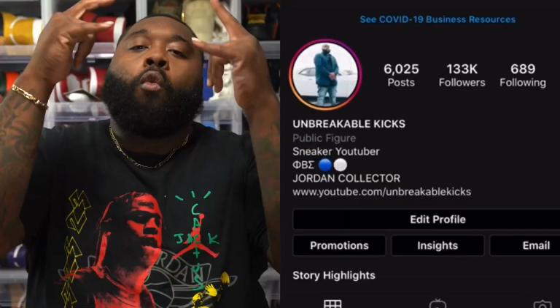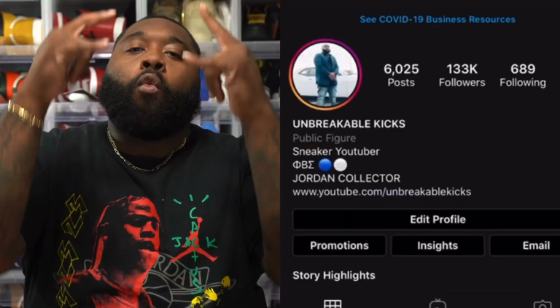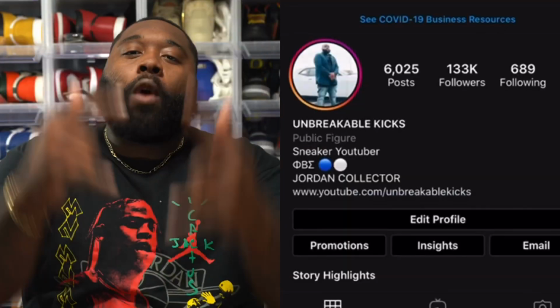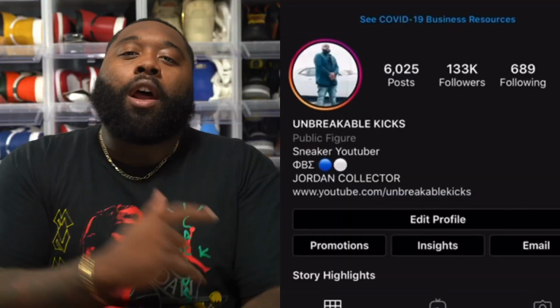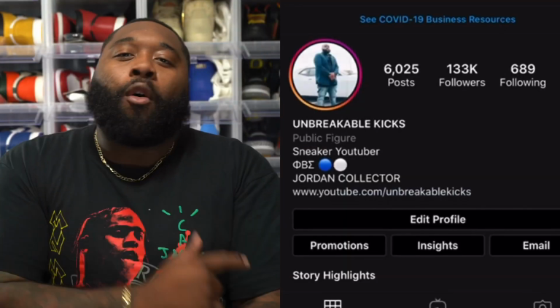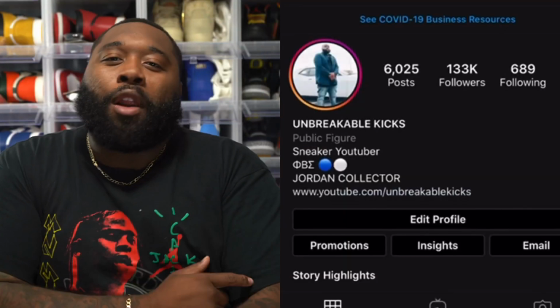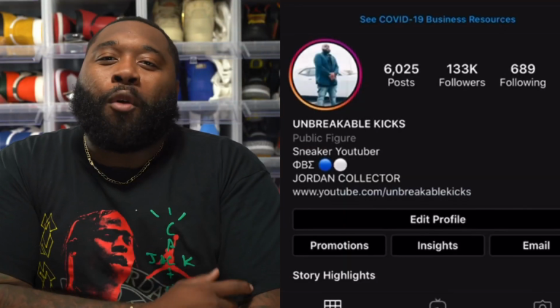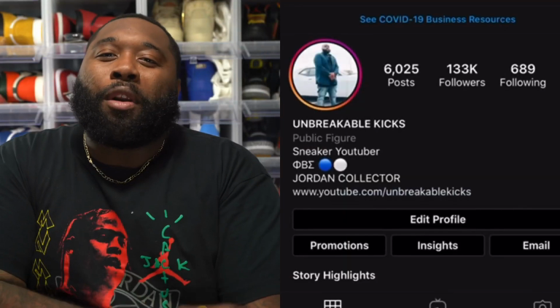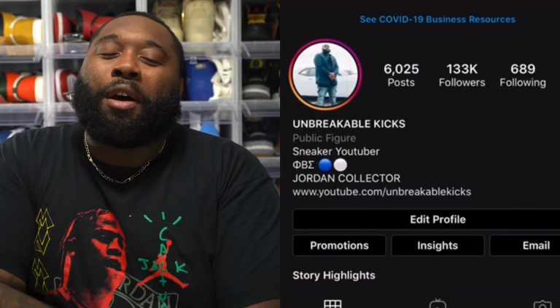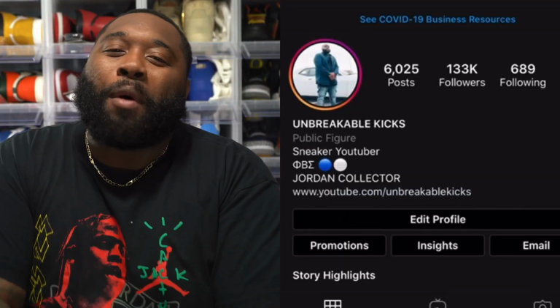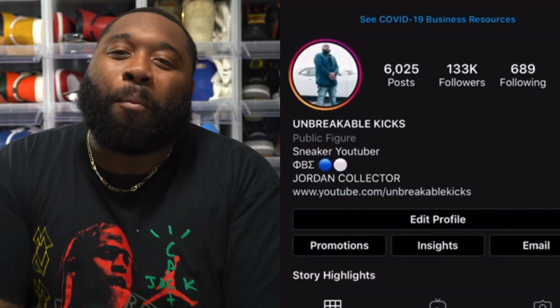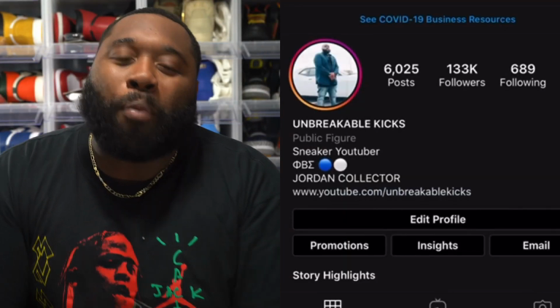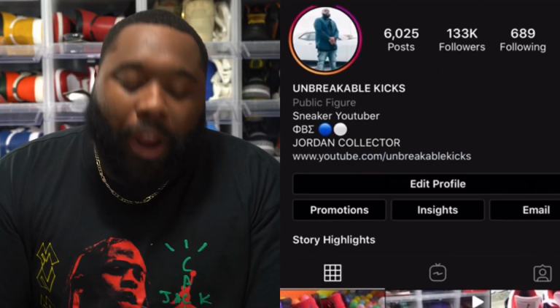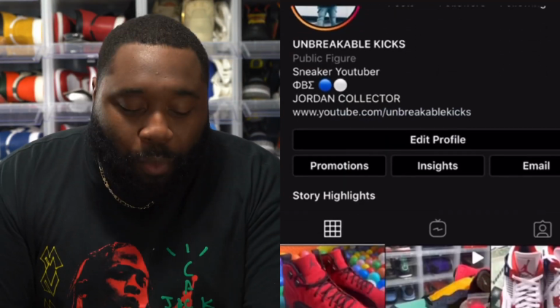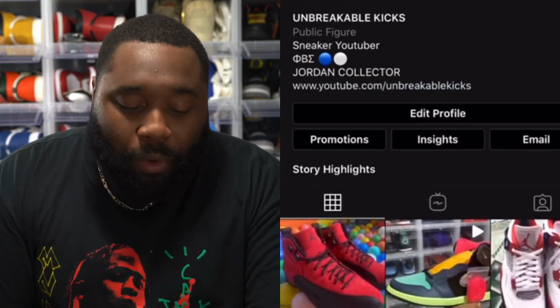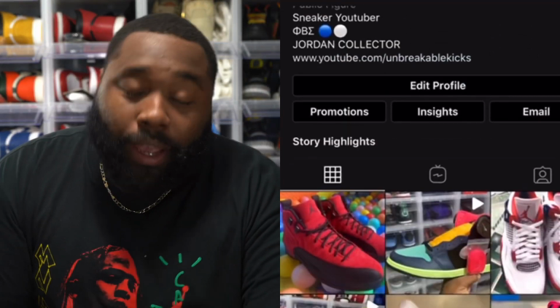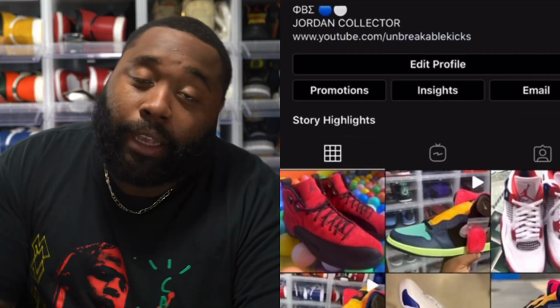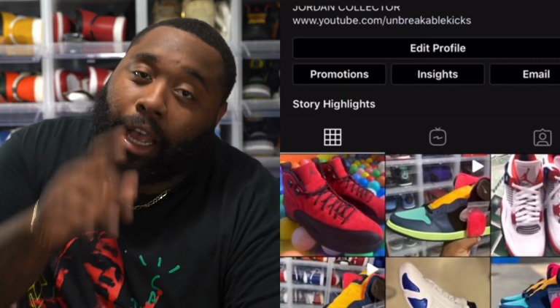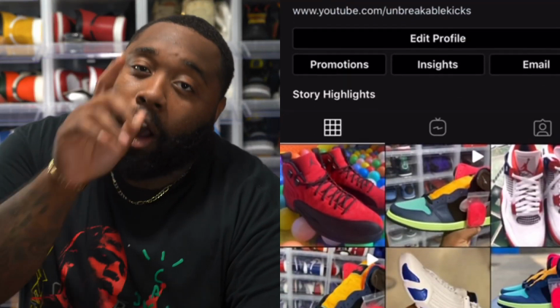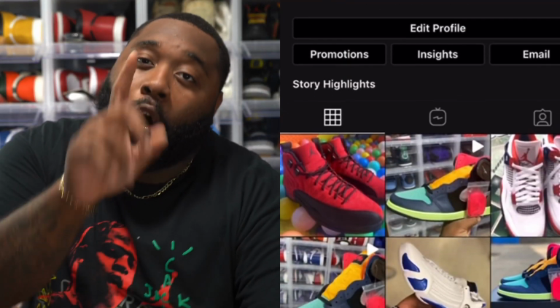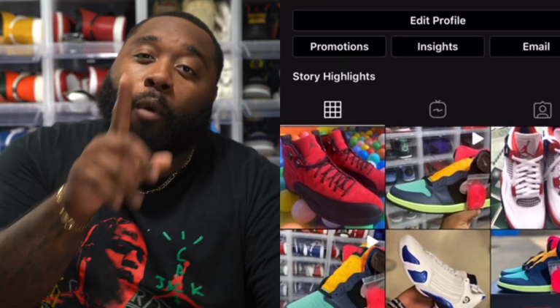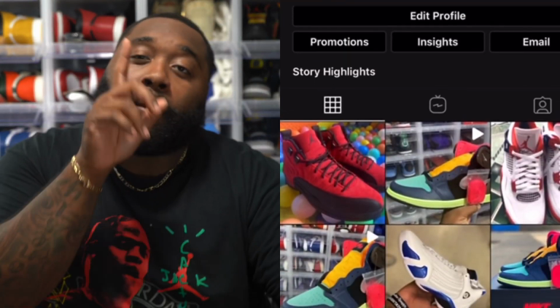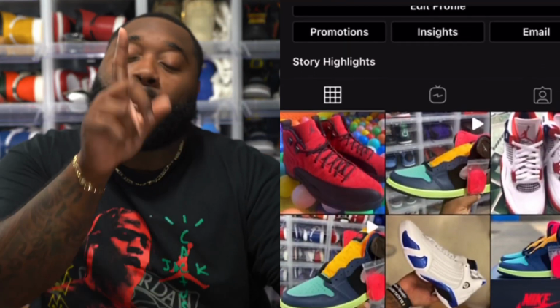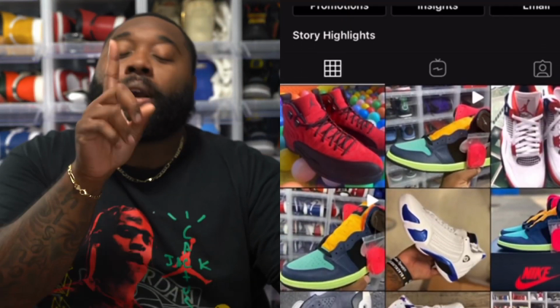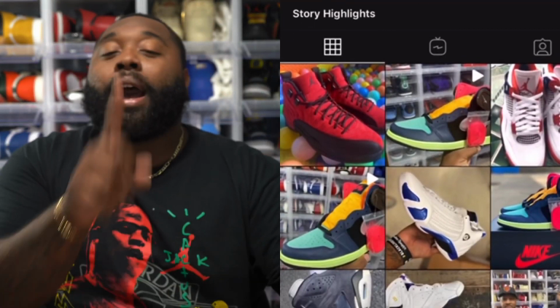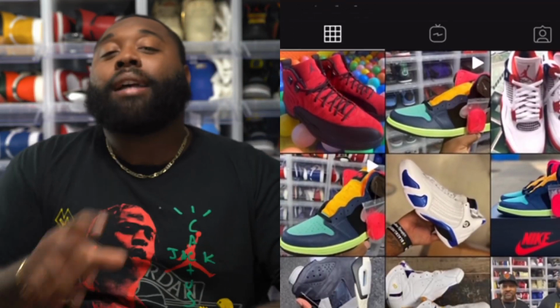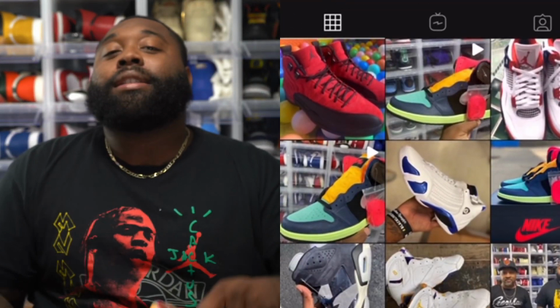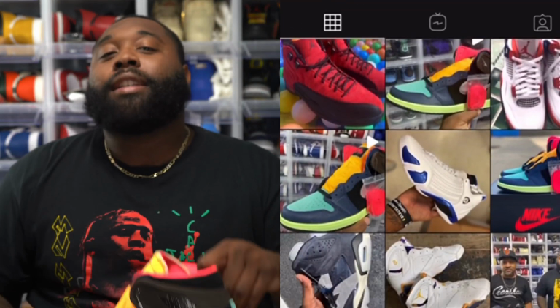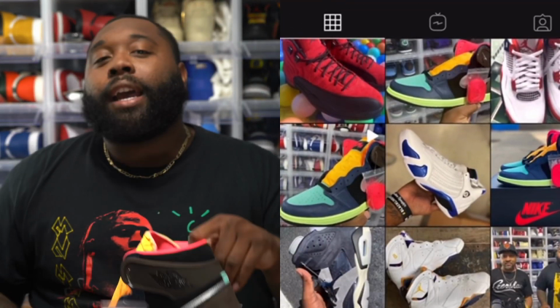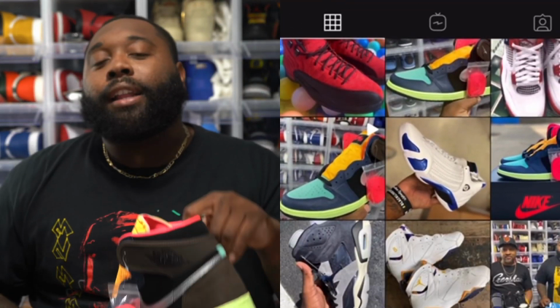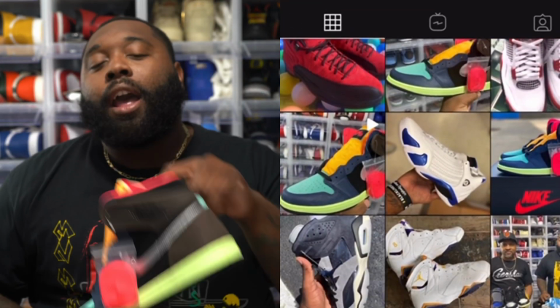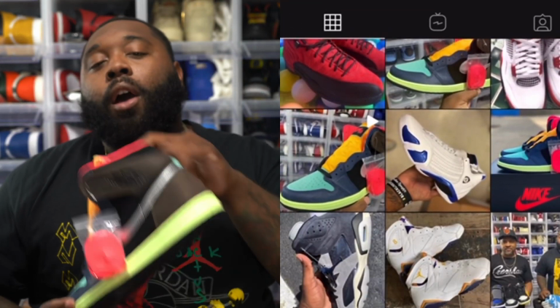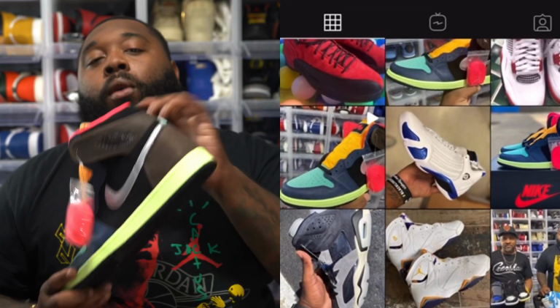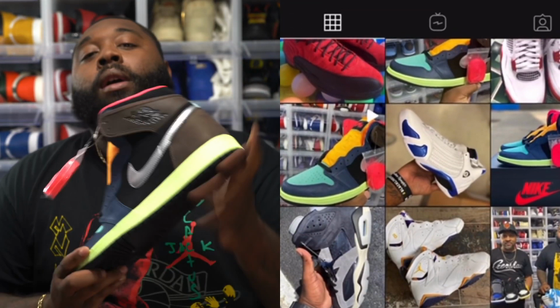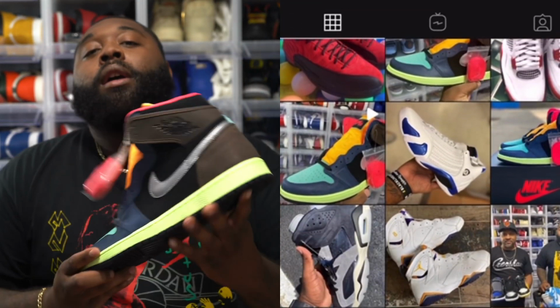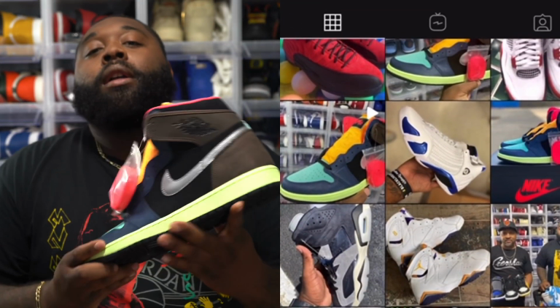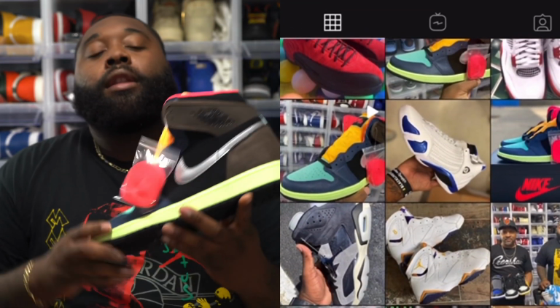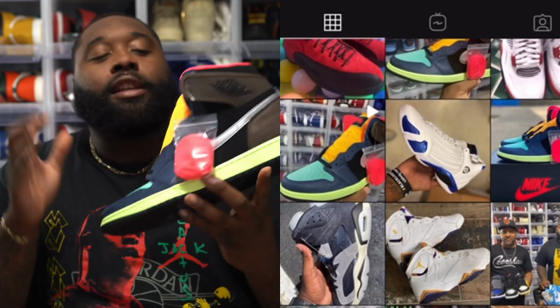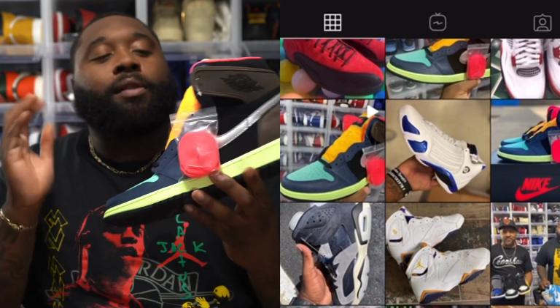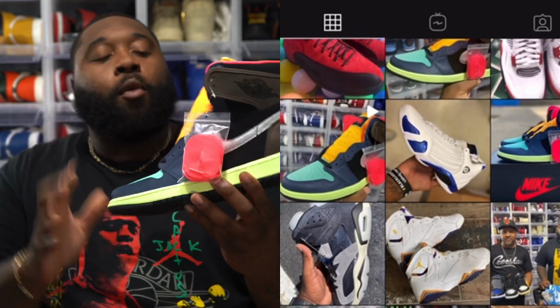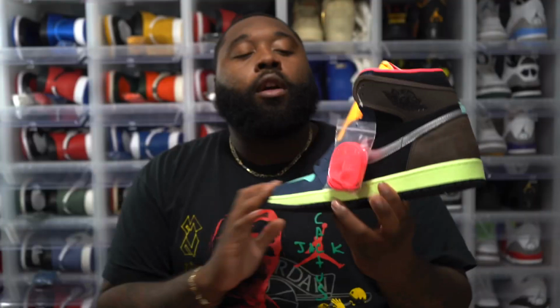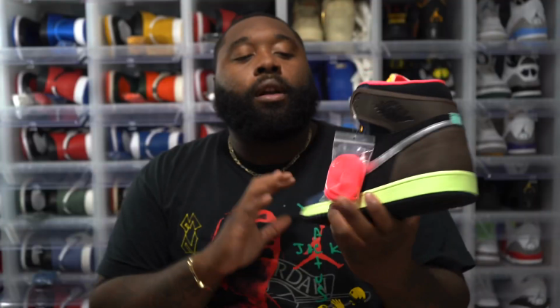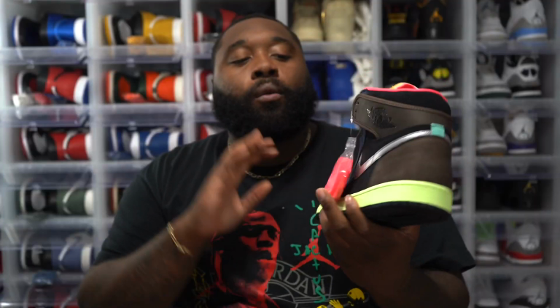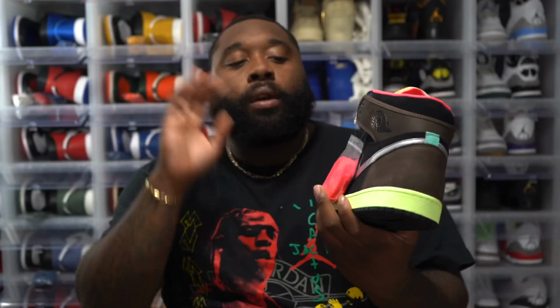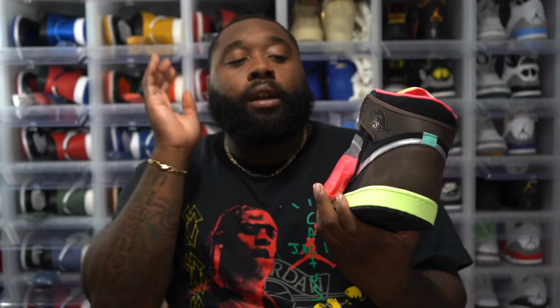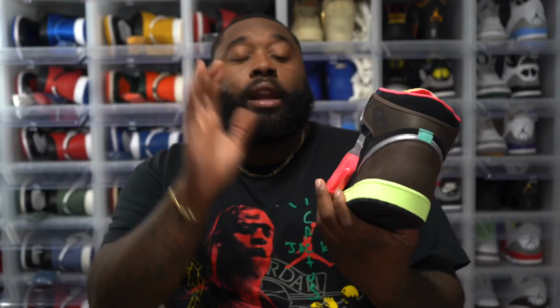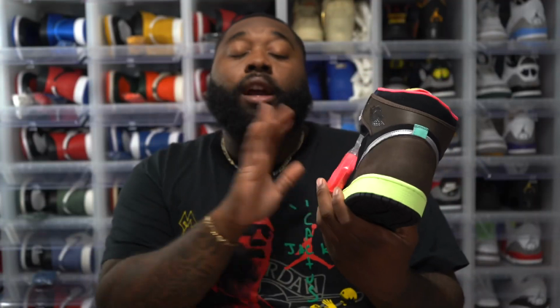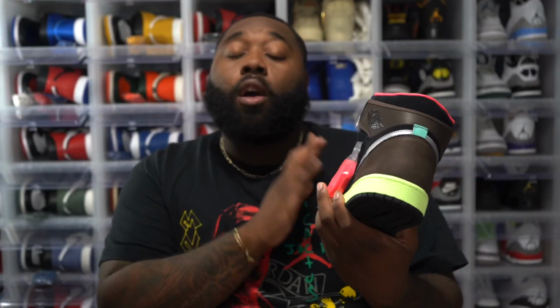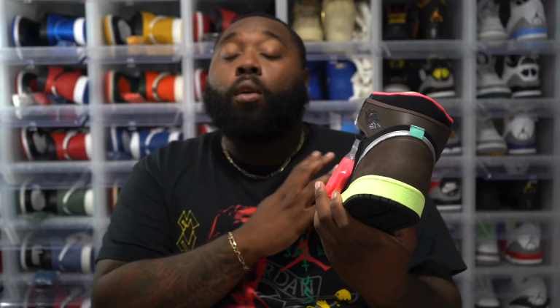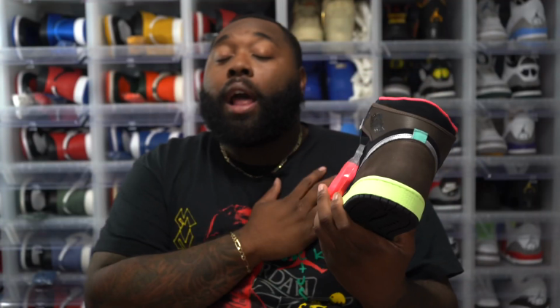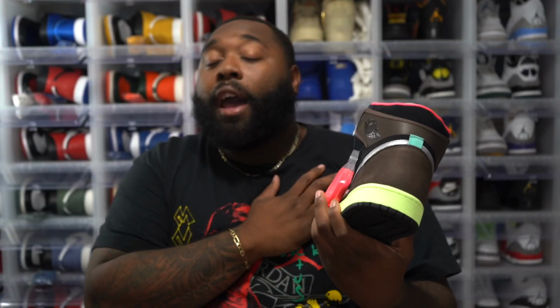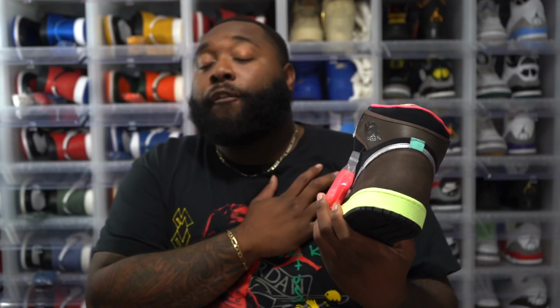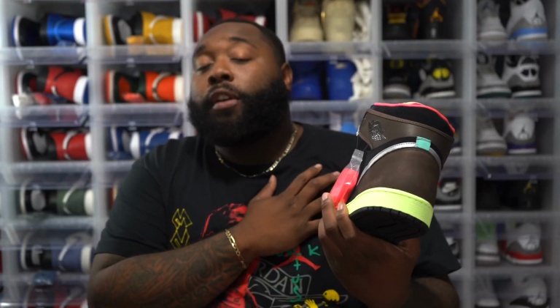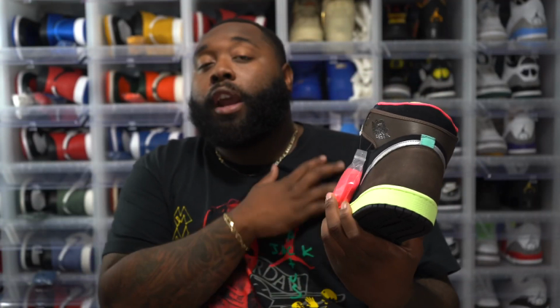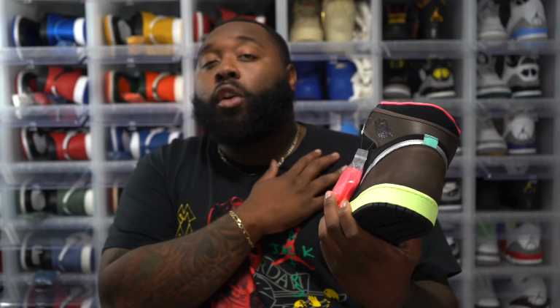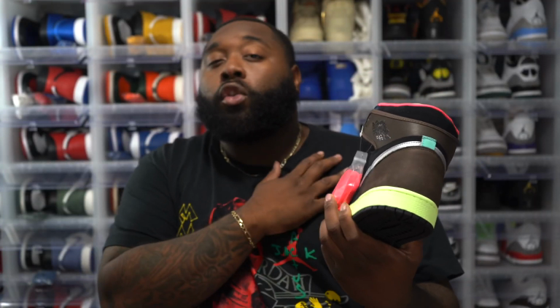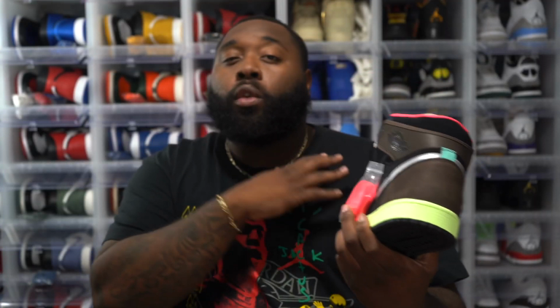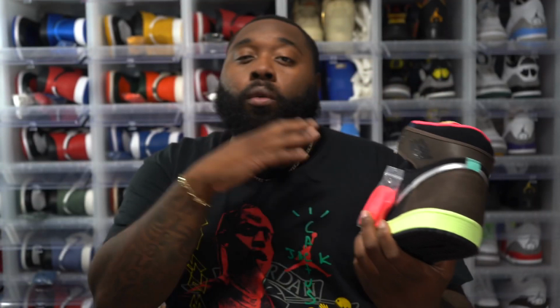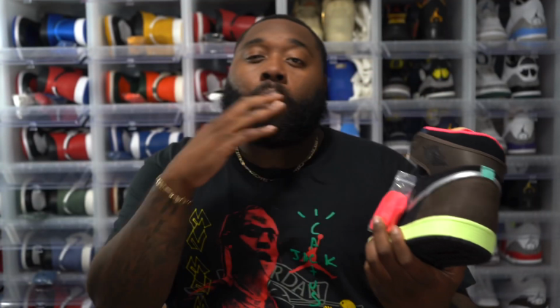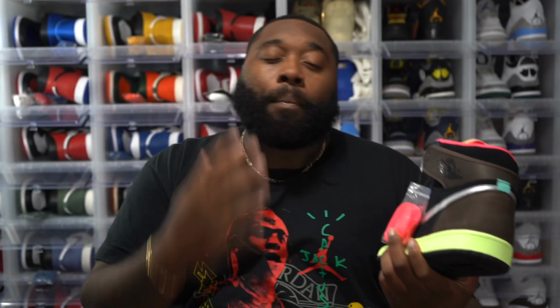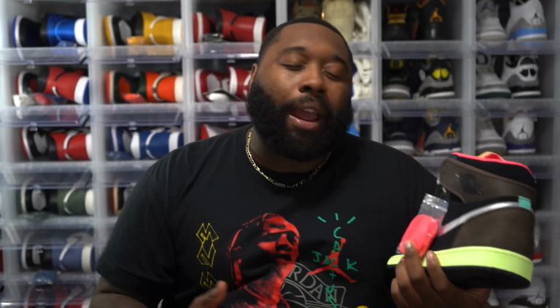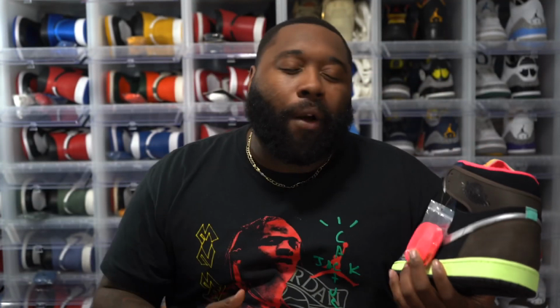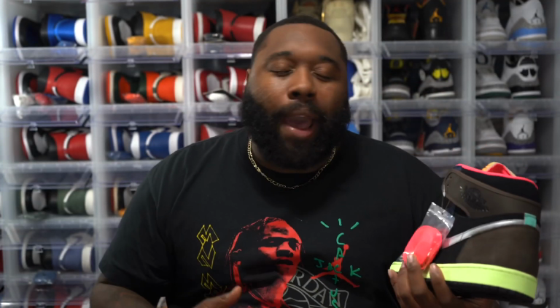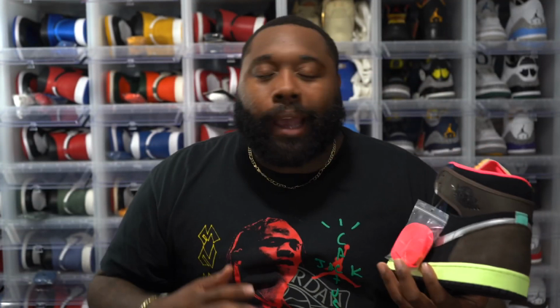What up, what up, what up on Unbreakable Kicks. I hope you guys checked out this morning — we did go live for the Air Jordan 1 Biohacks.